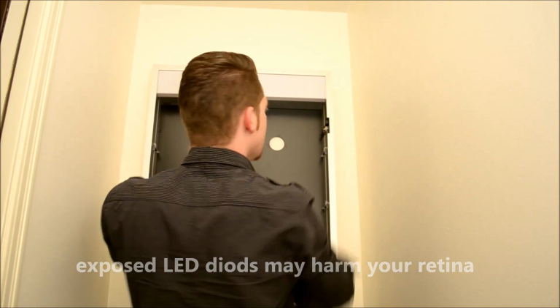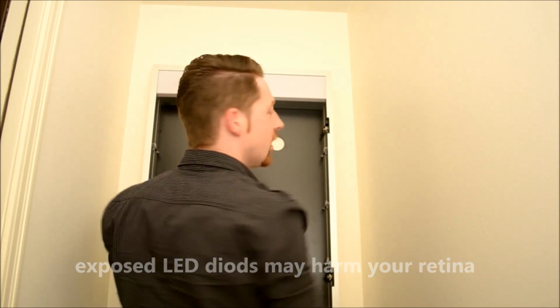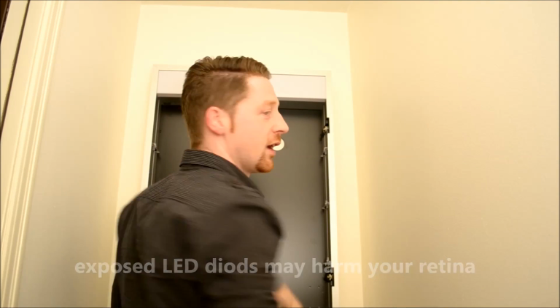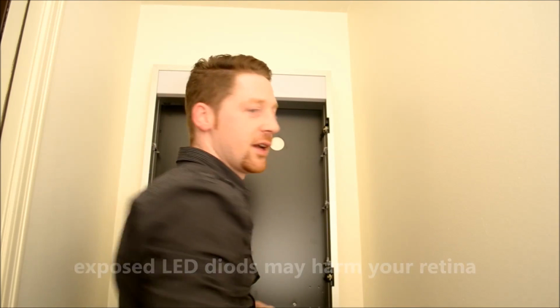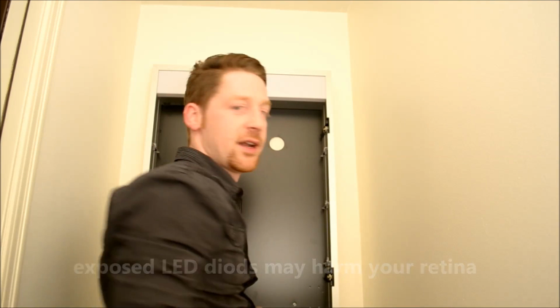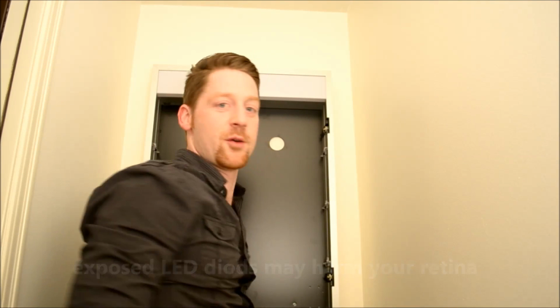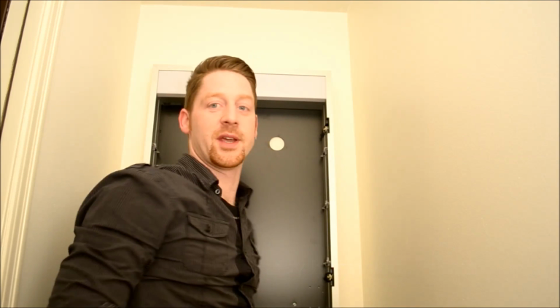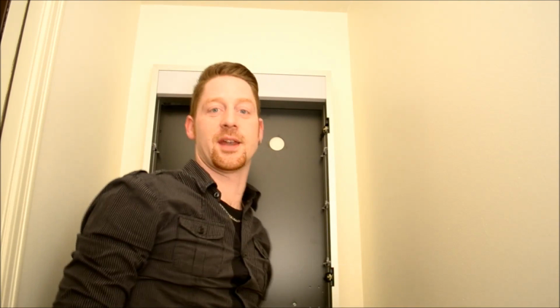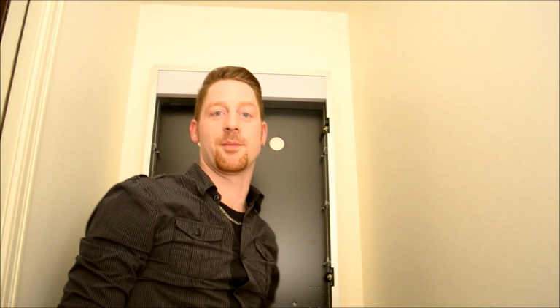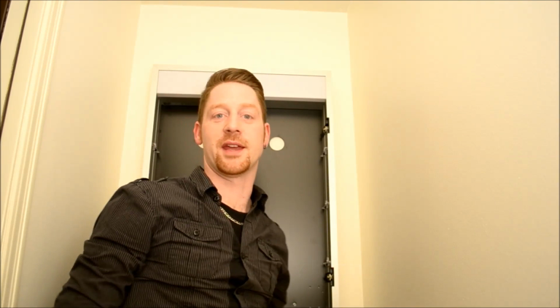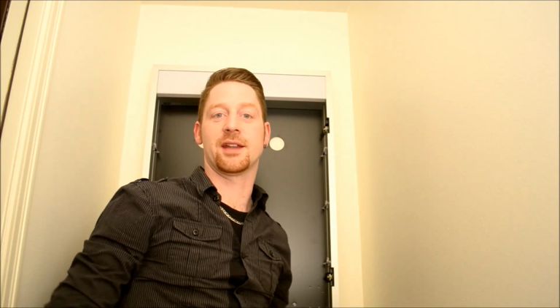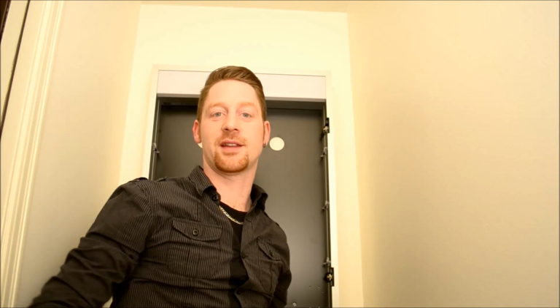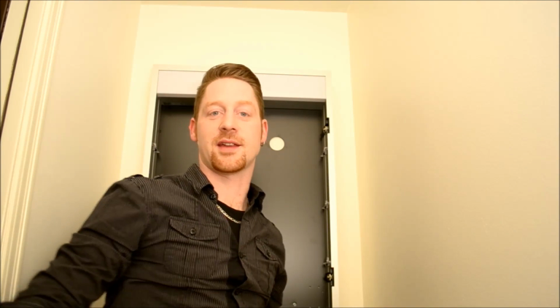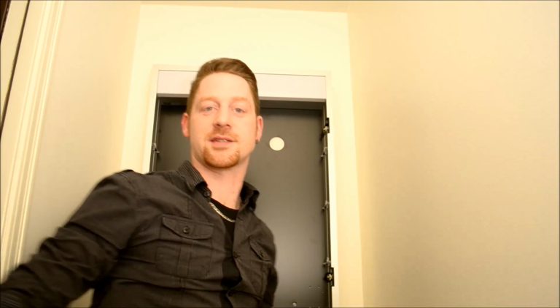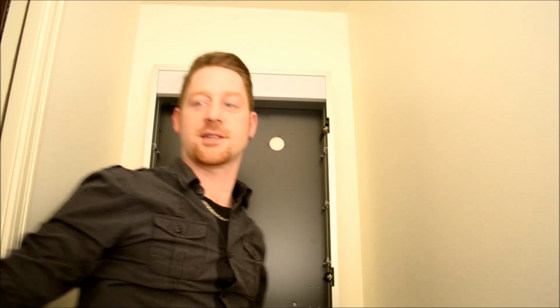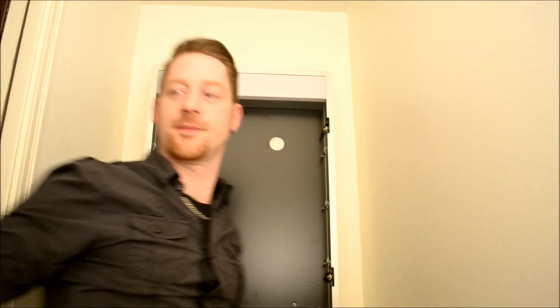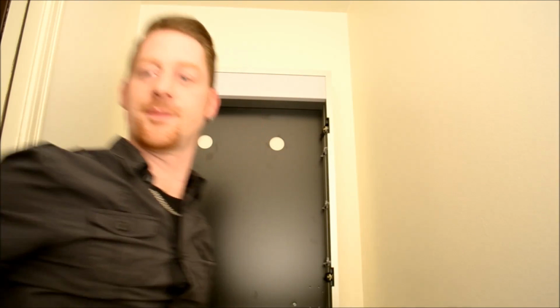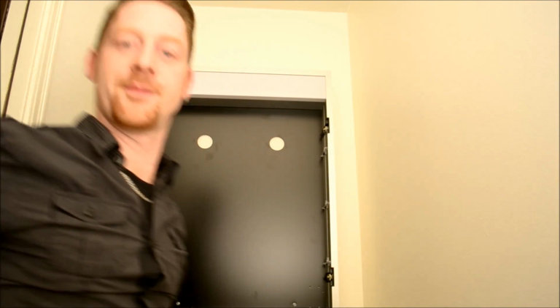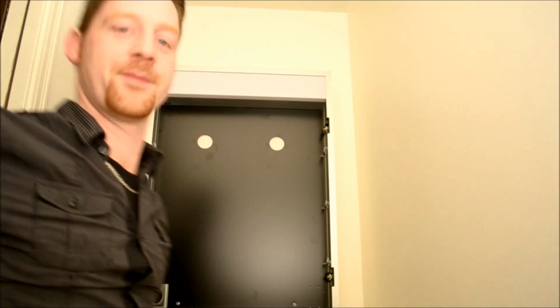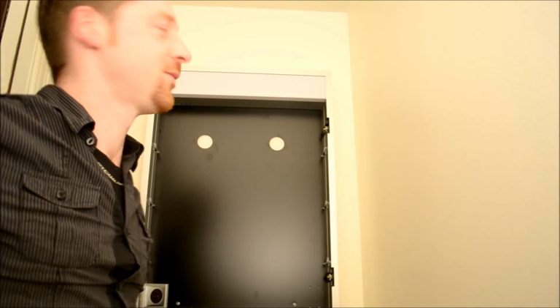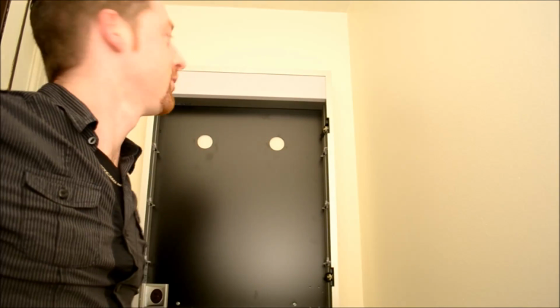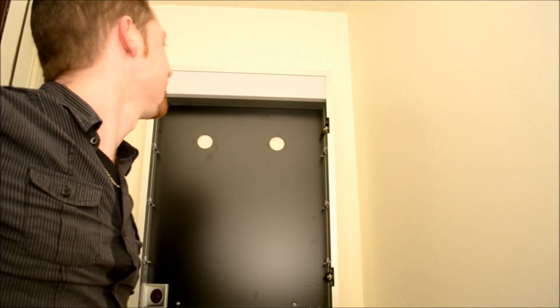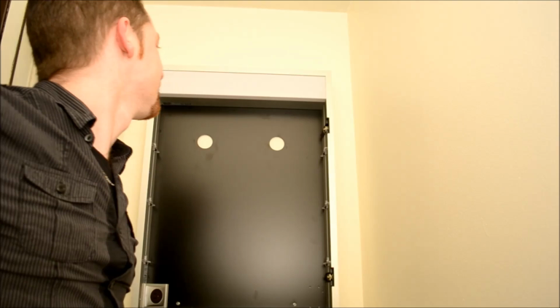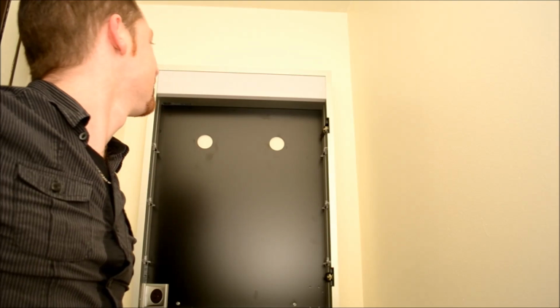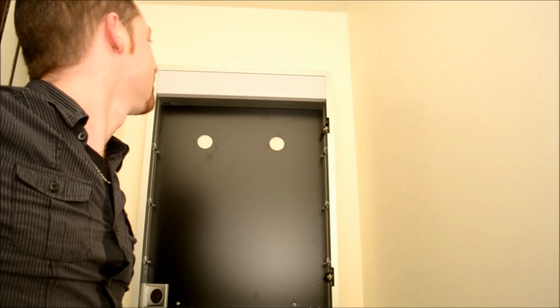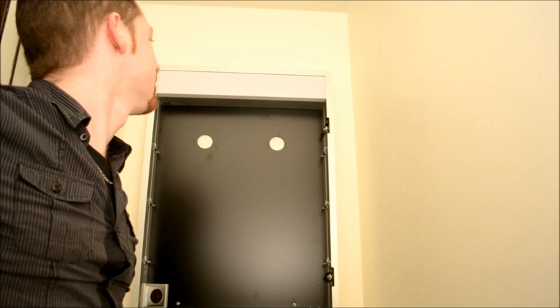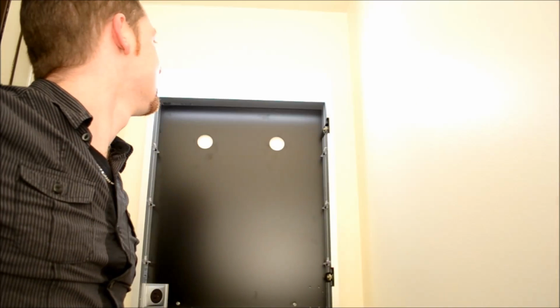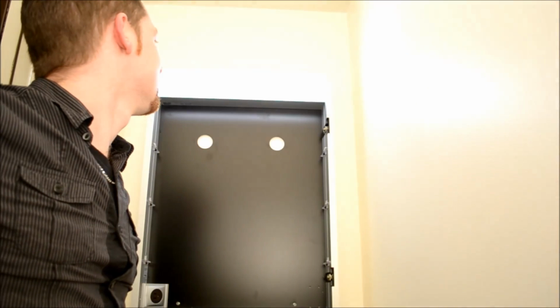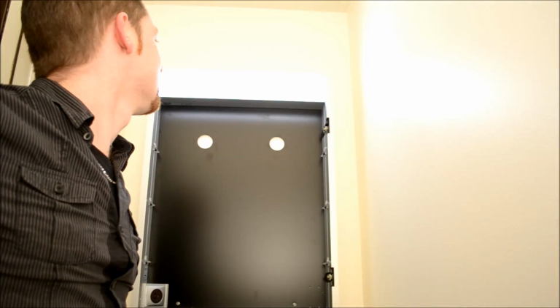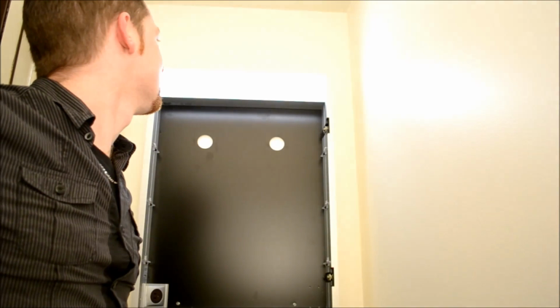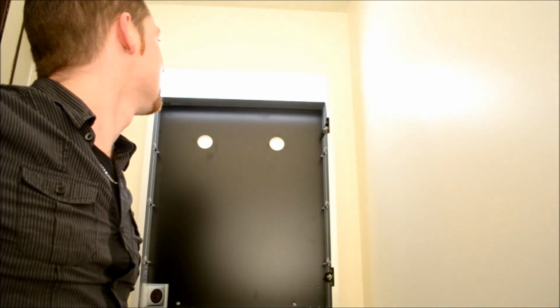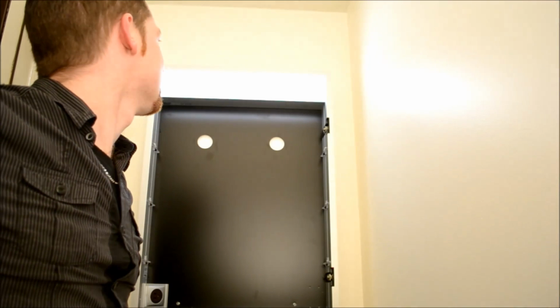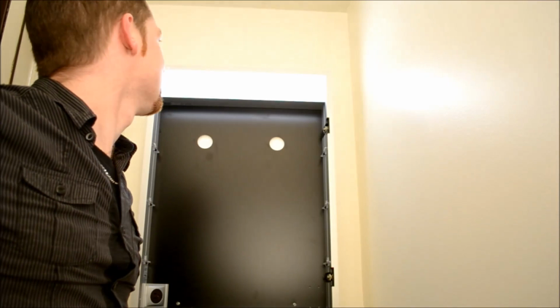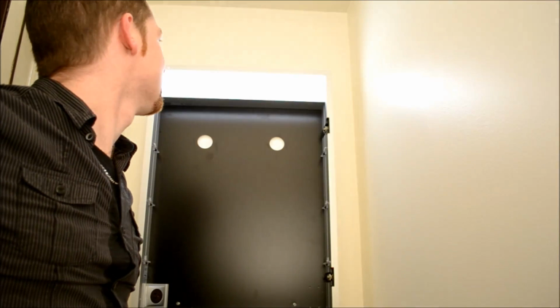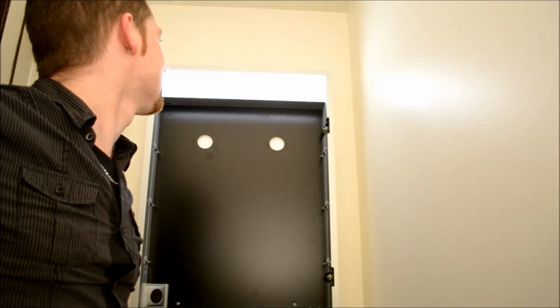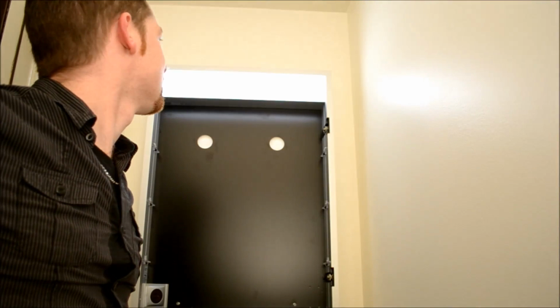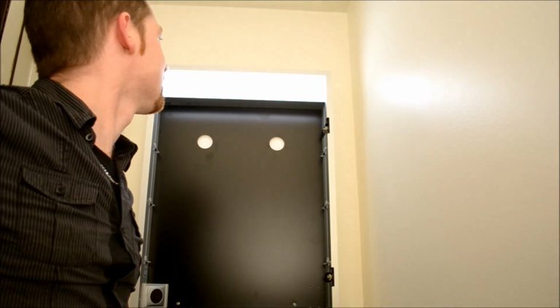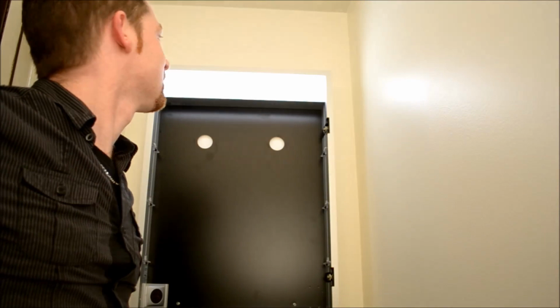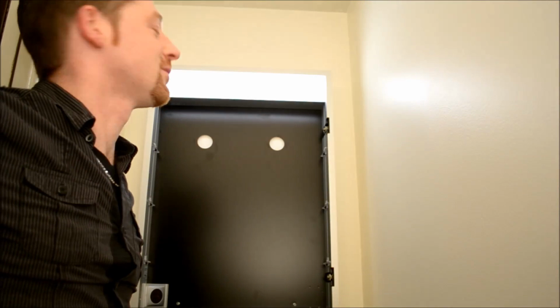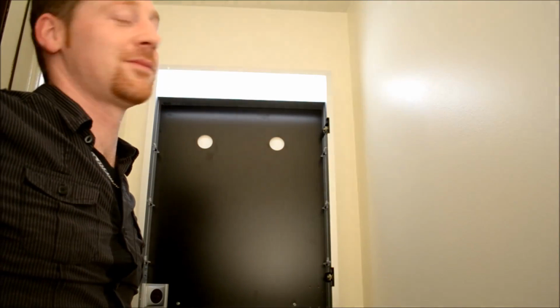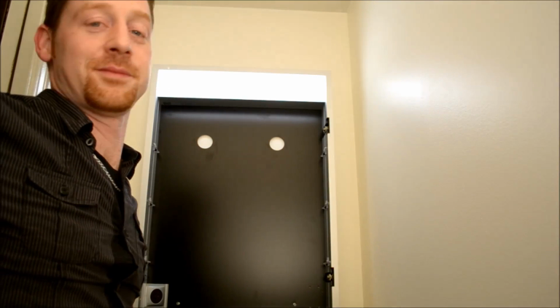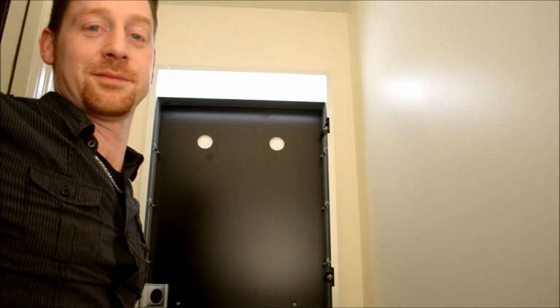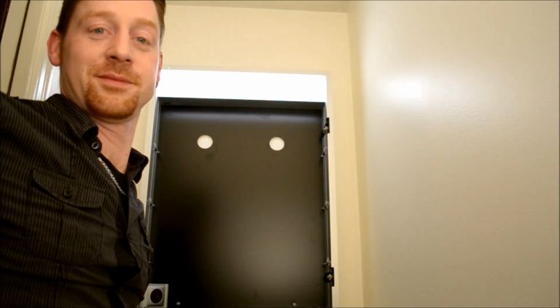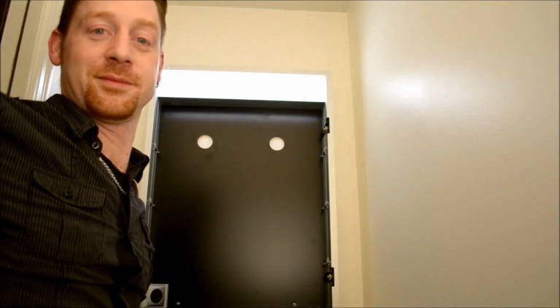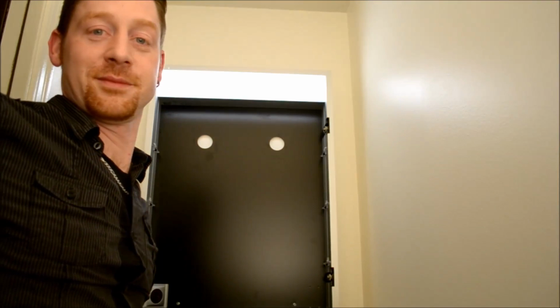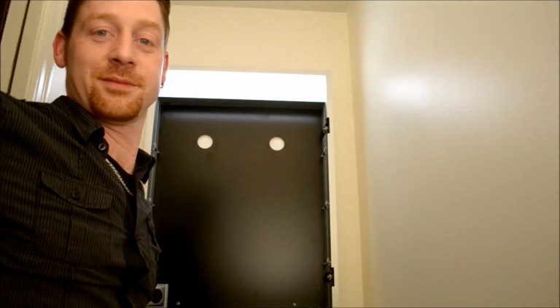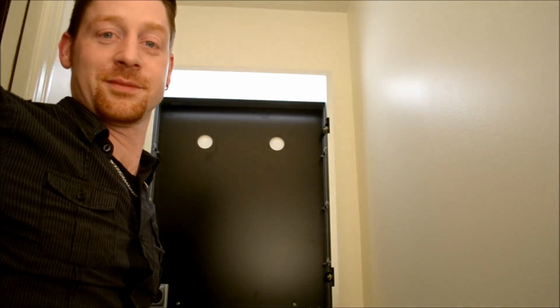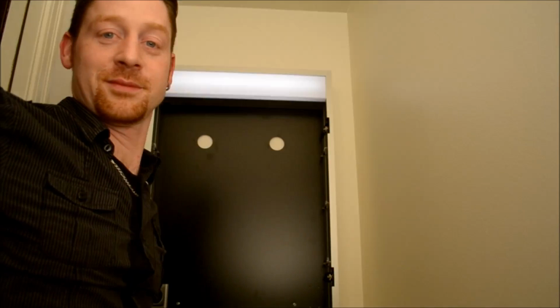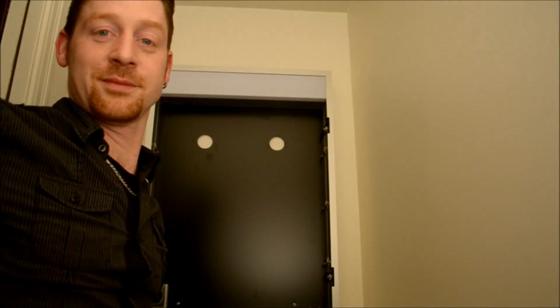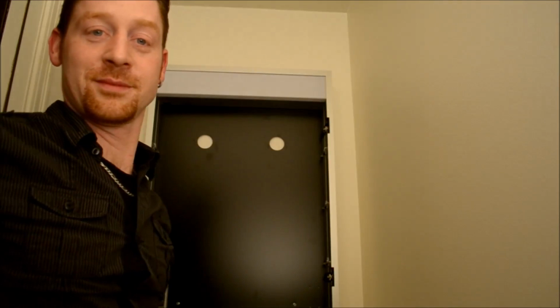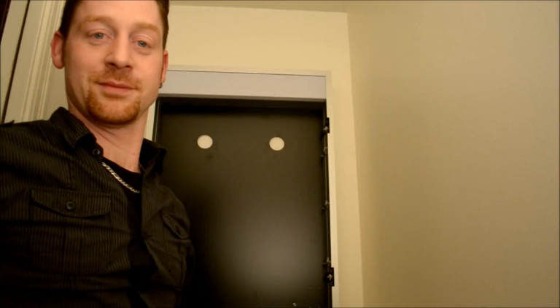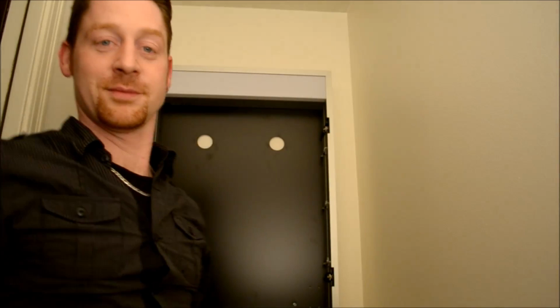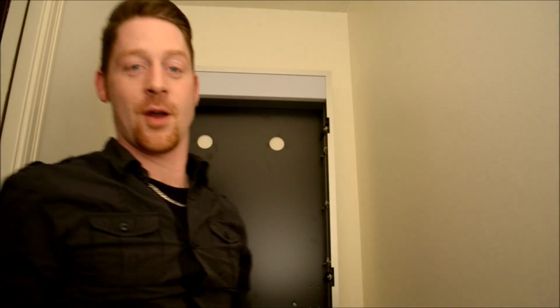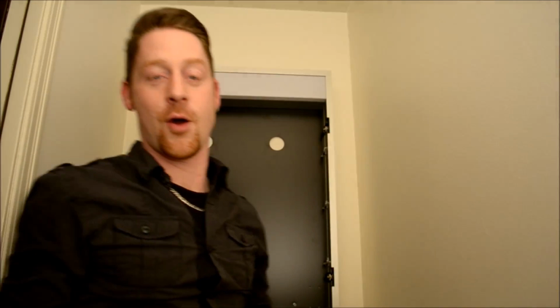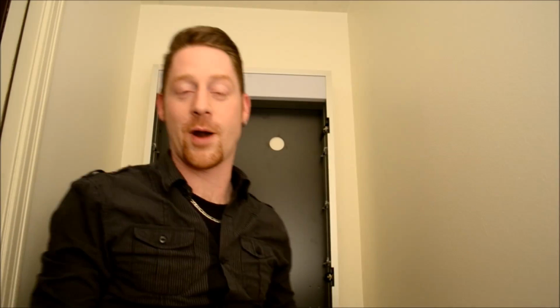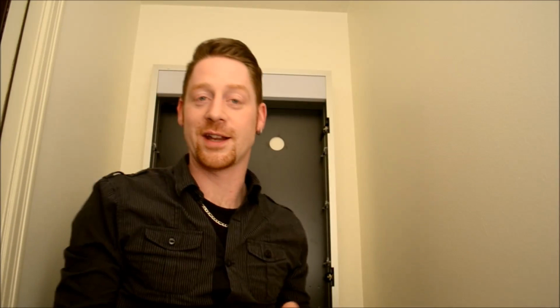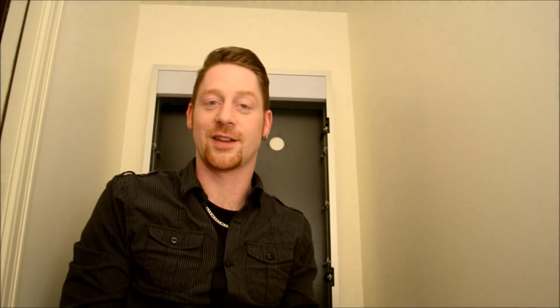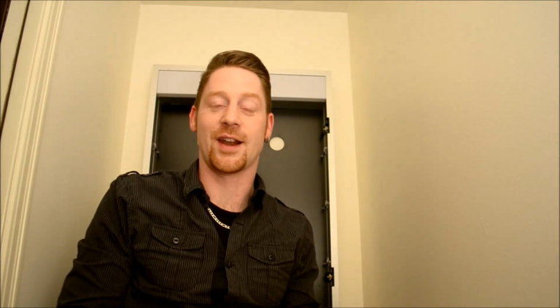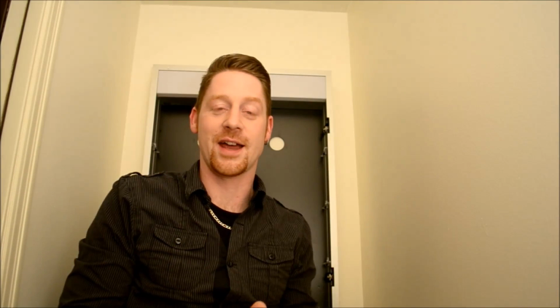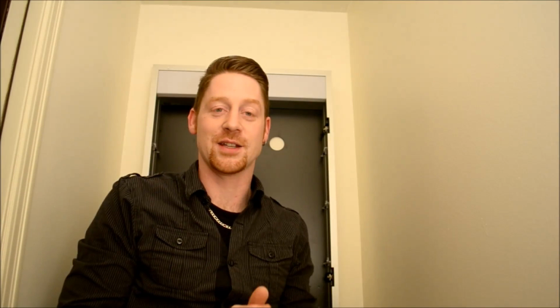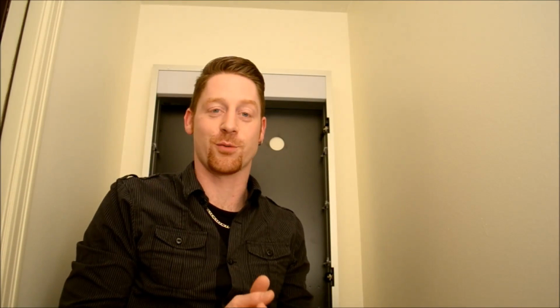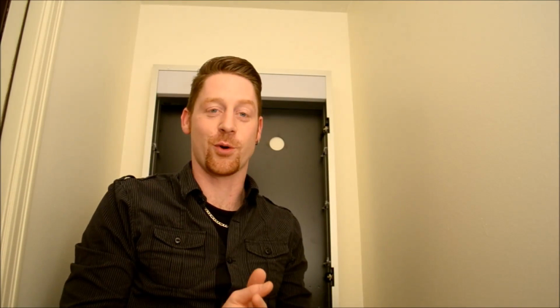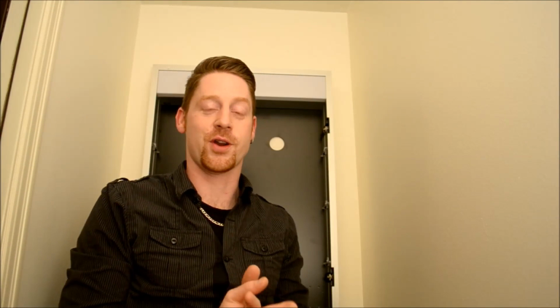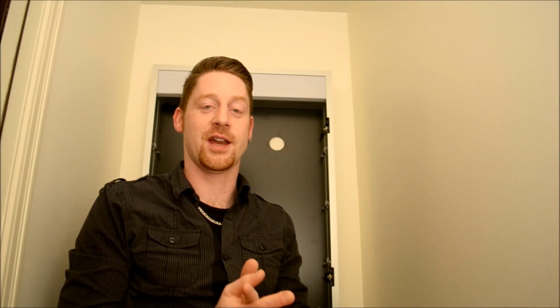And now we can make a test. All right, the light is working.